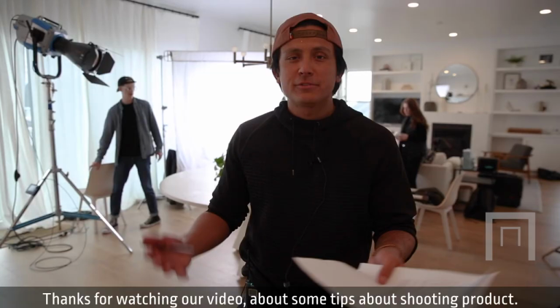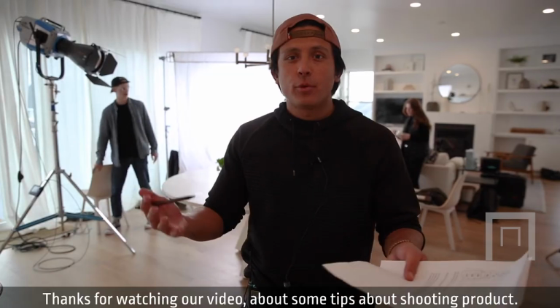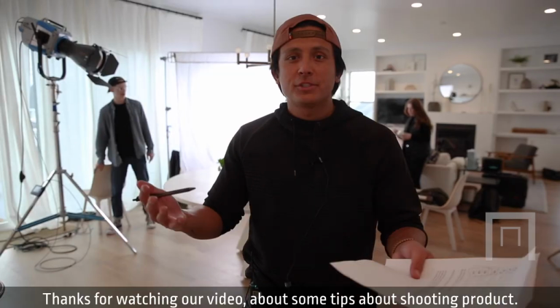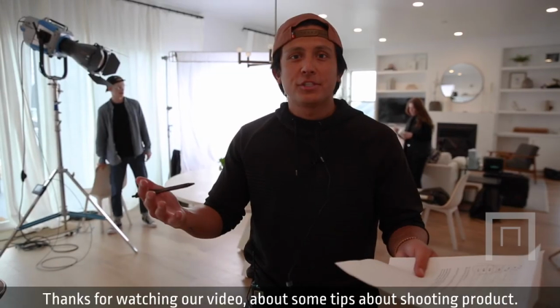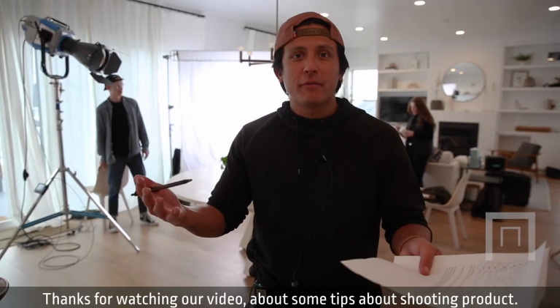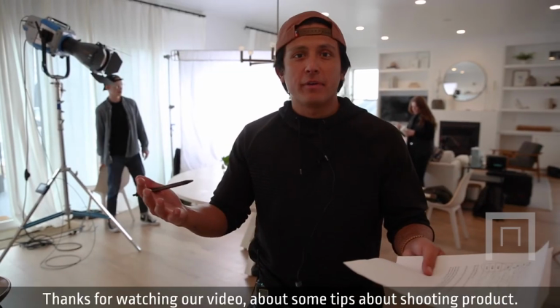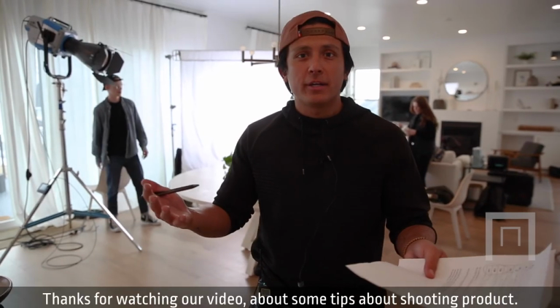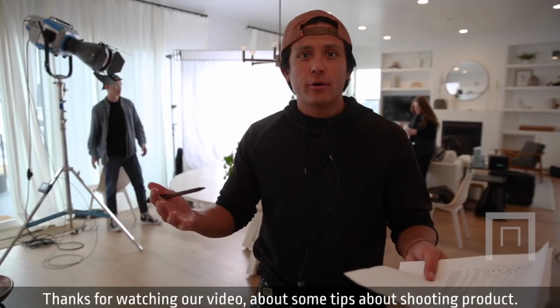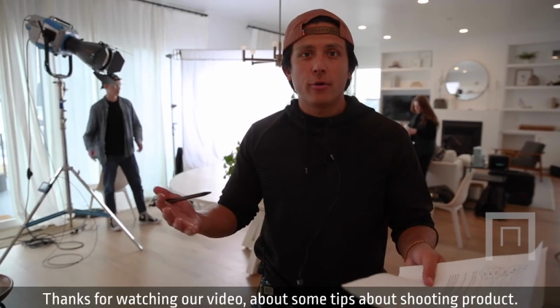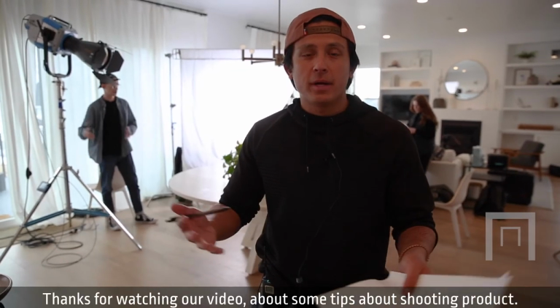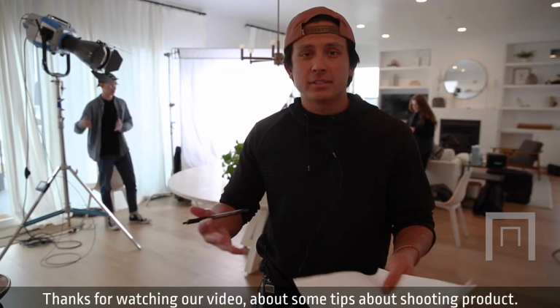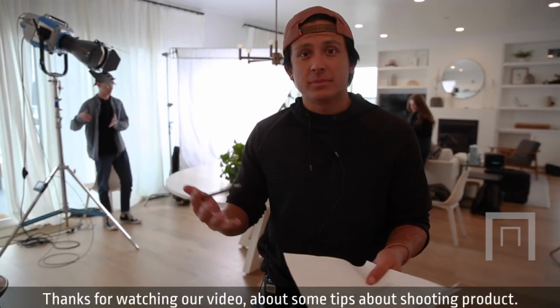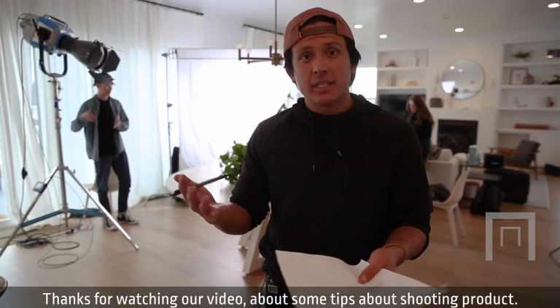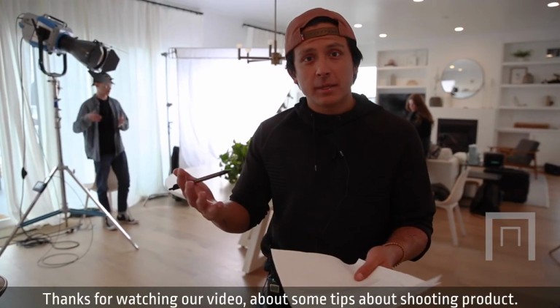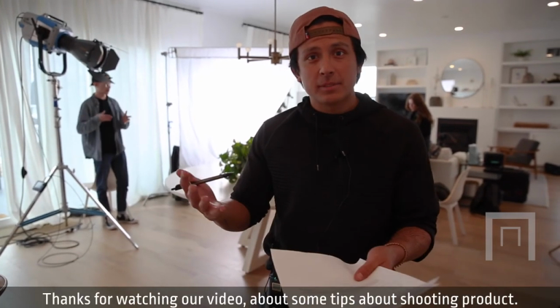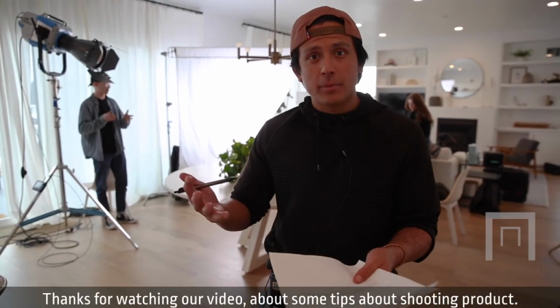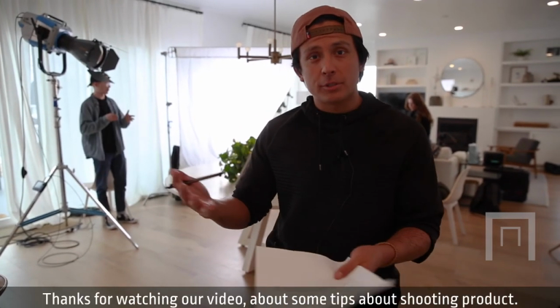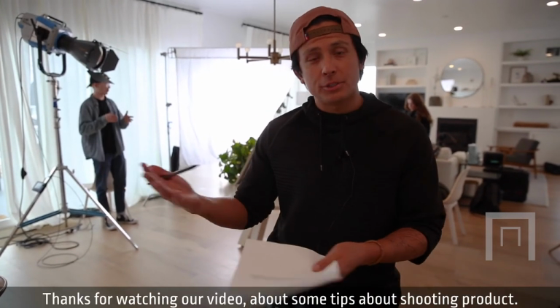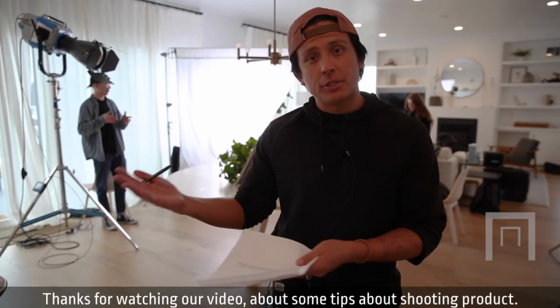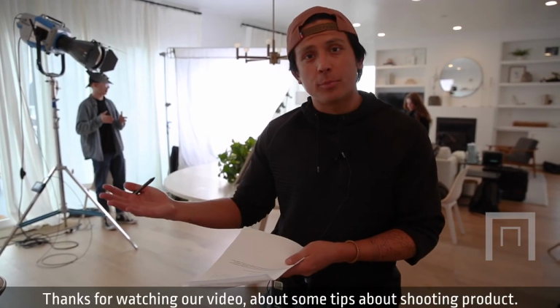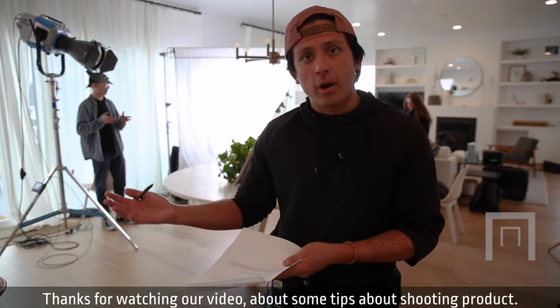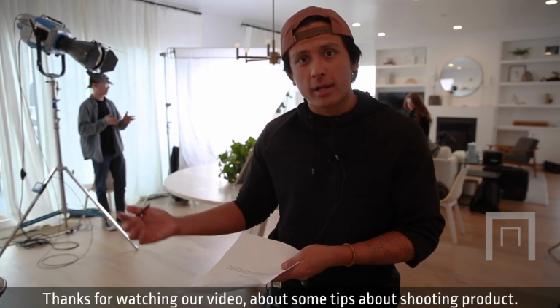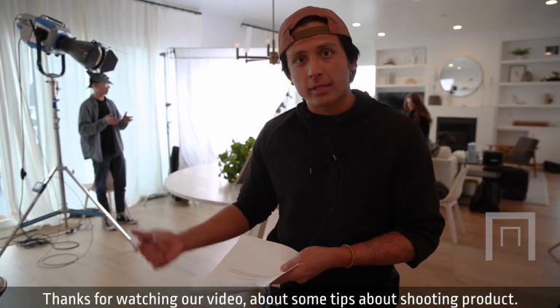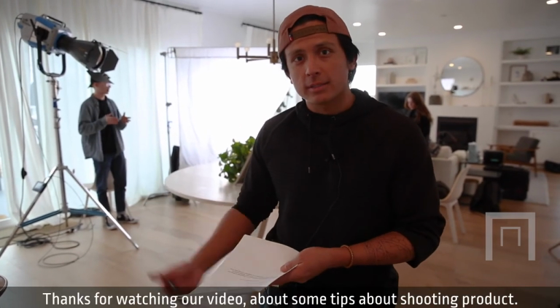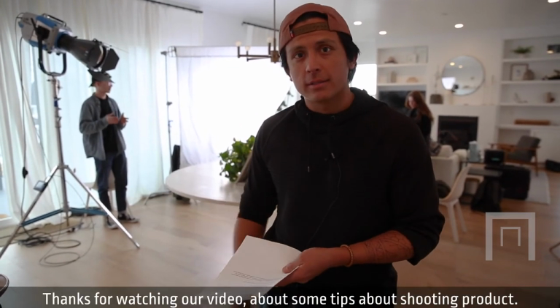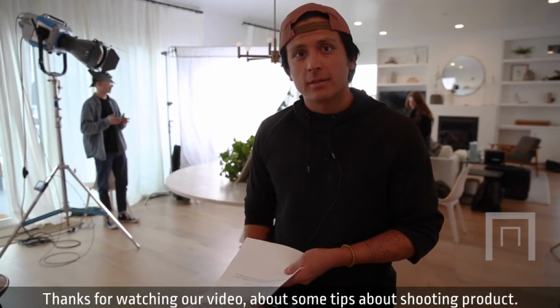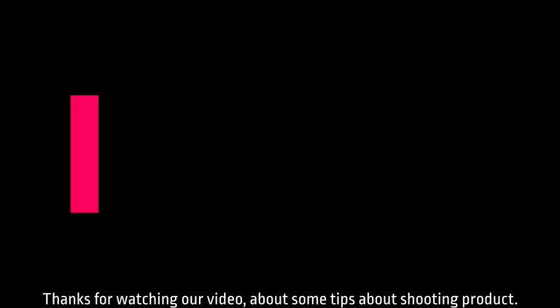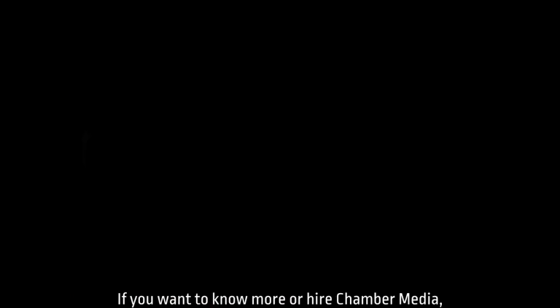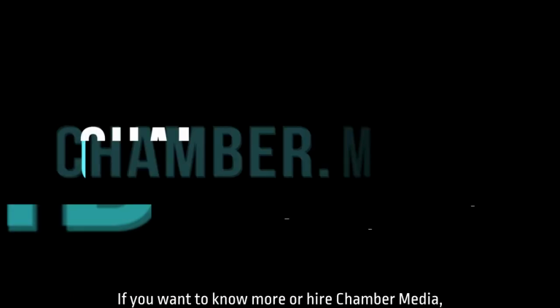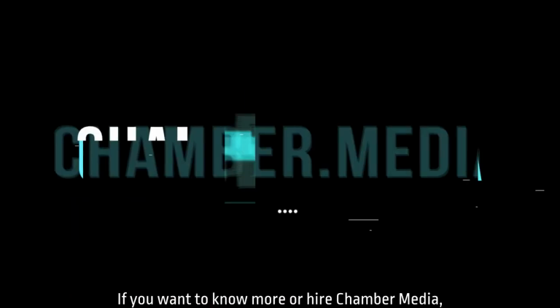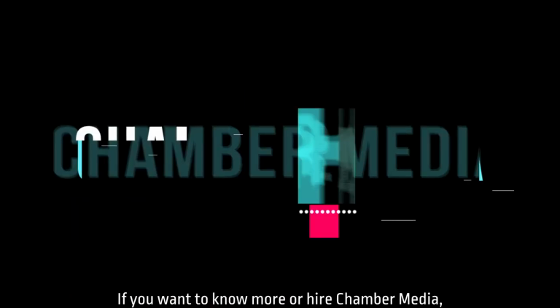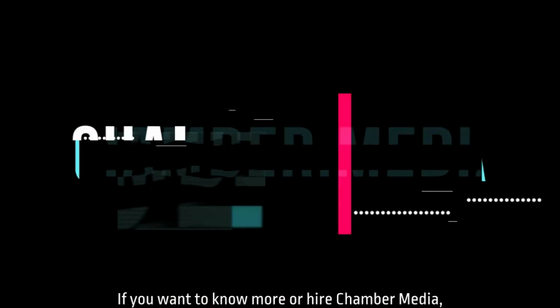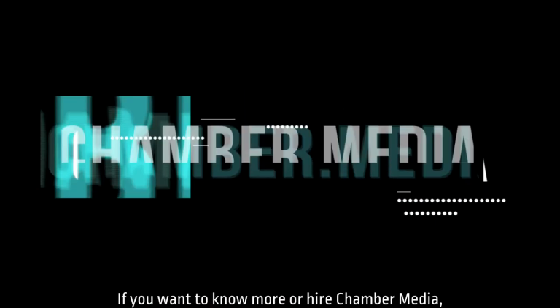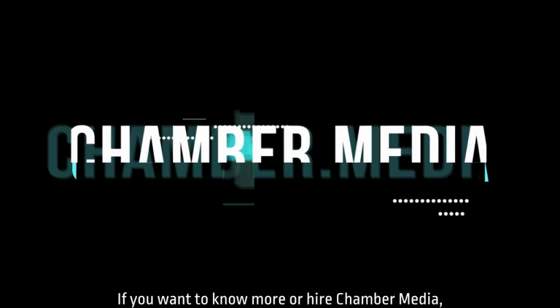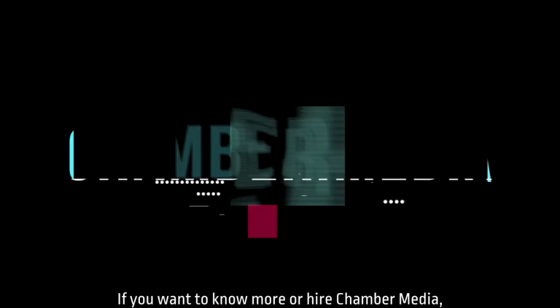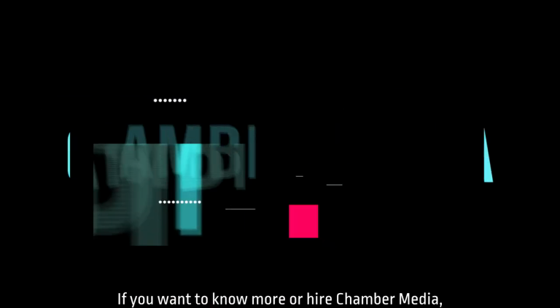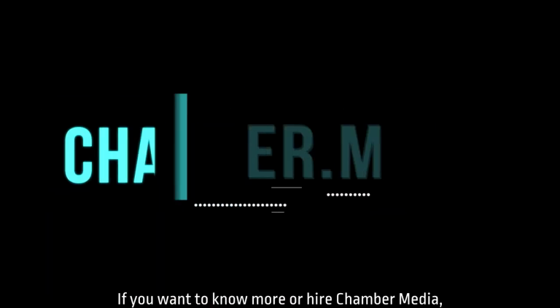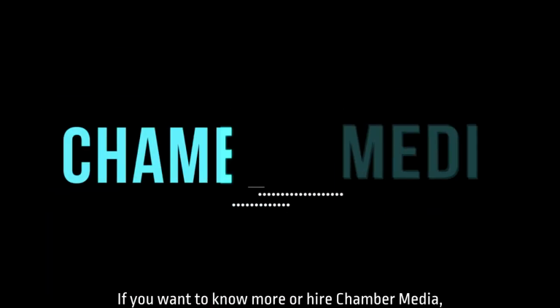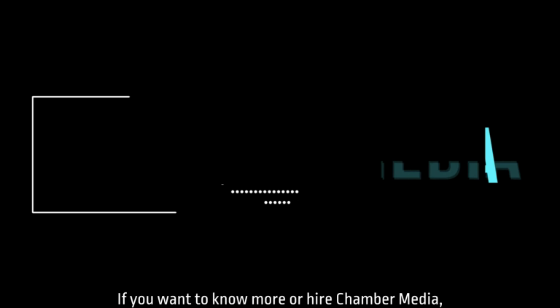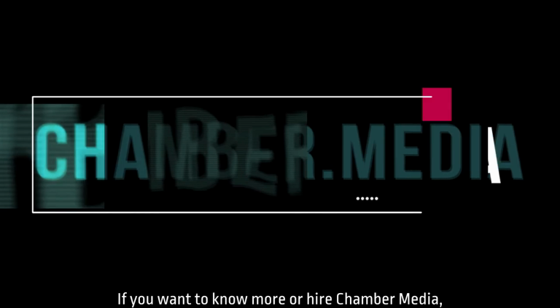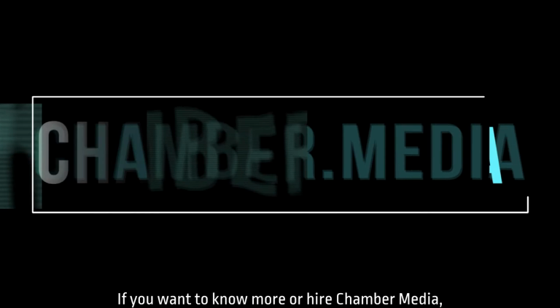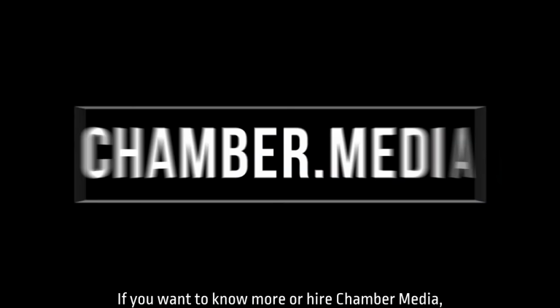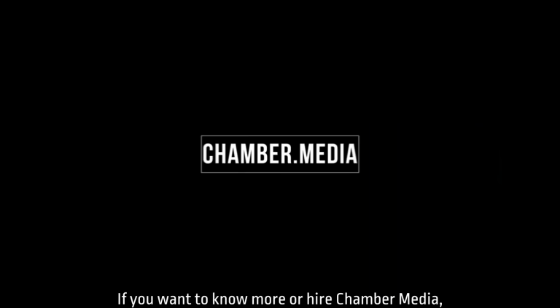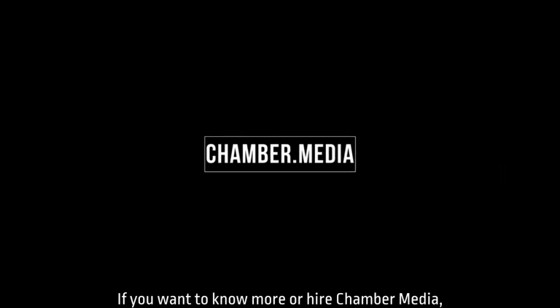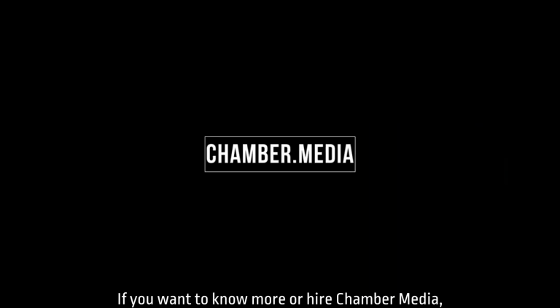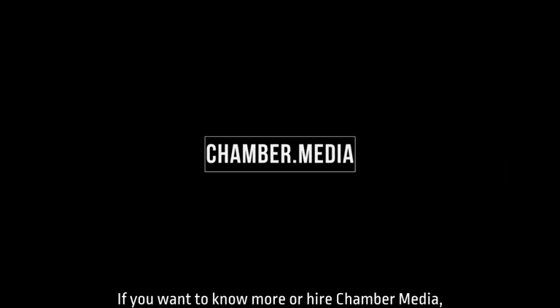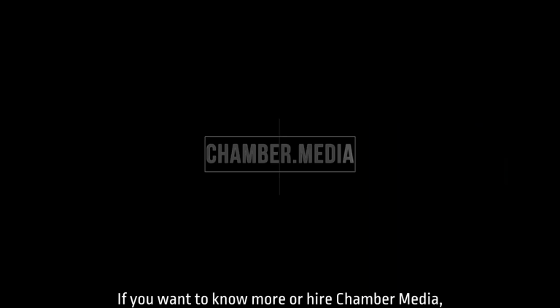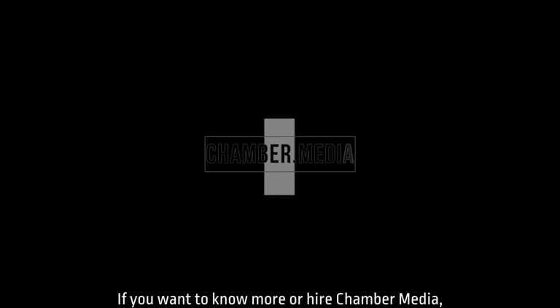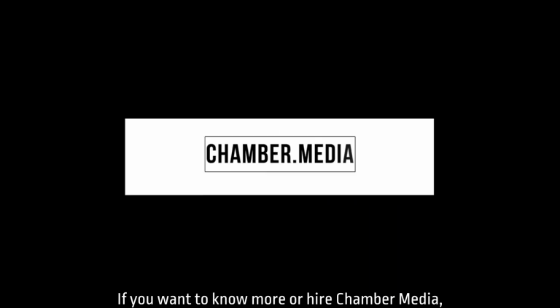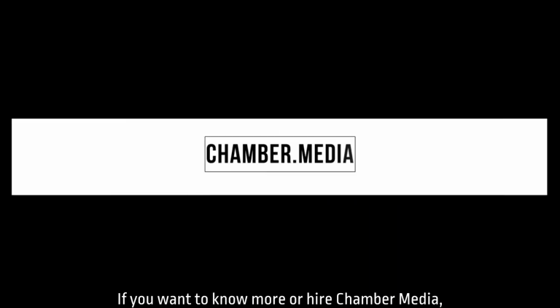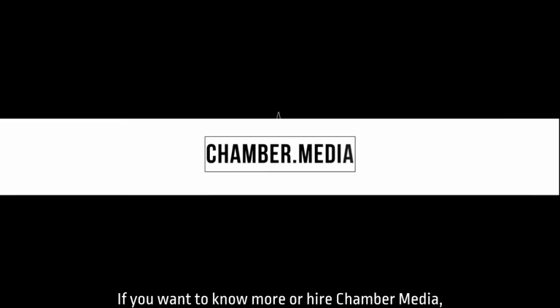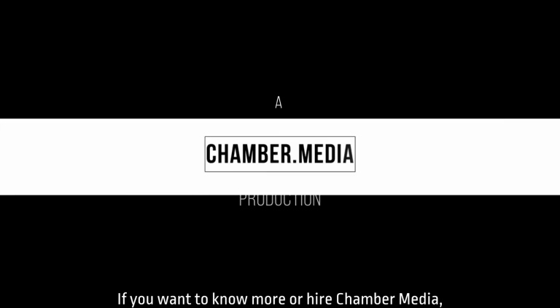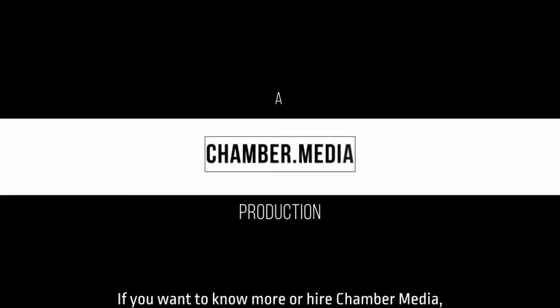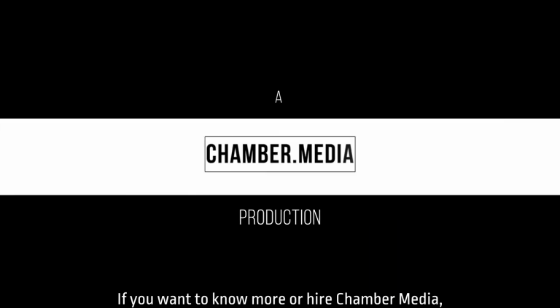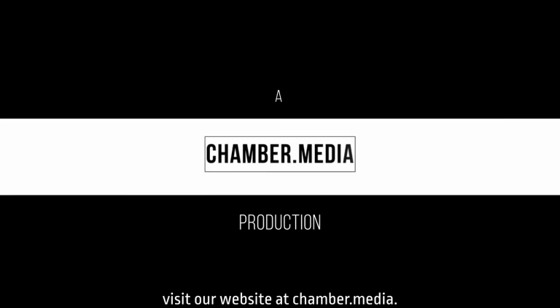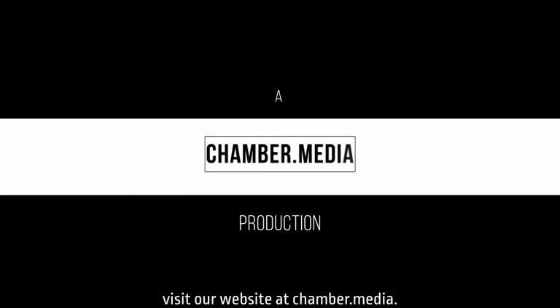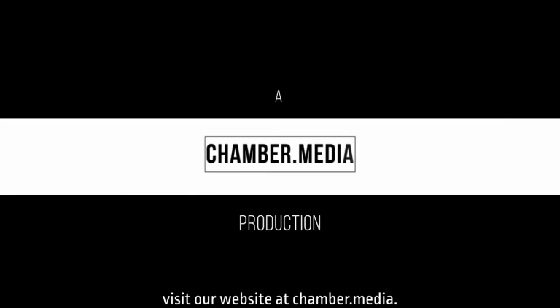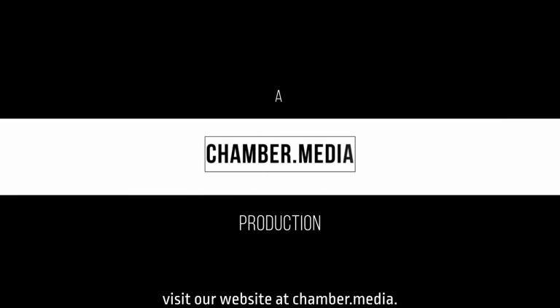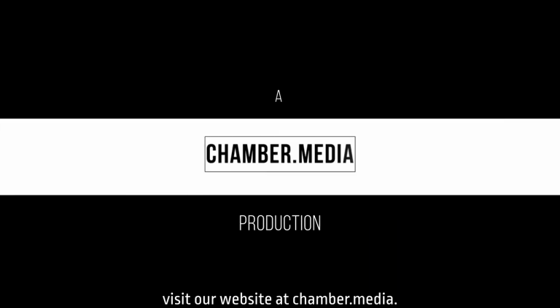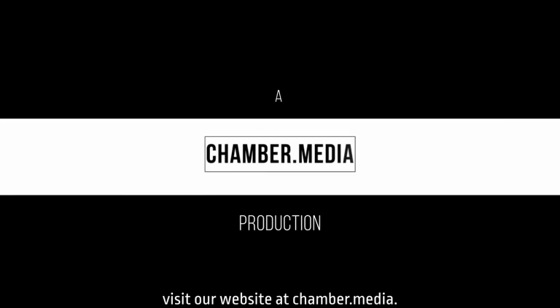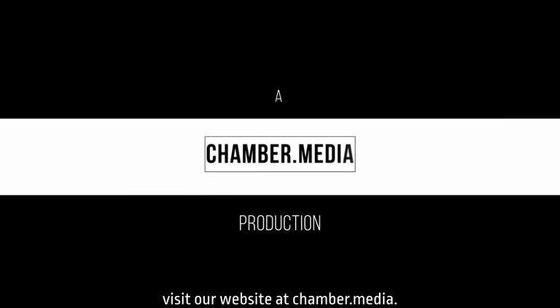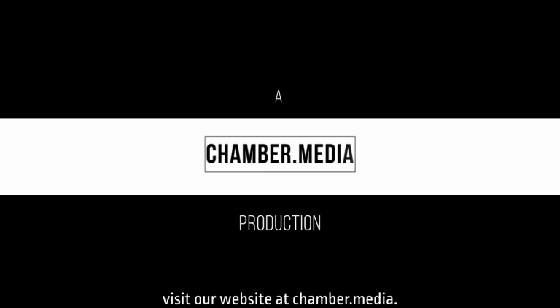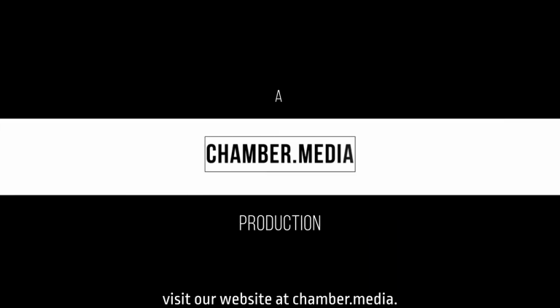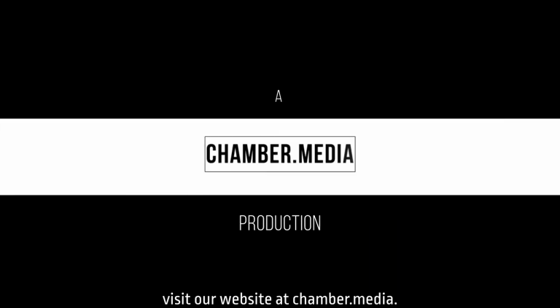Thanks for watching our video about some tips for shooting product. If you want to know more or hire Chamber Media, visit our website at chamber.media.